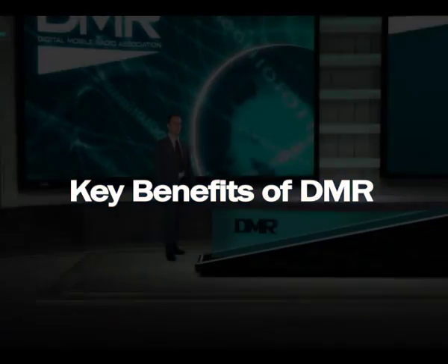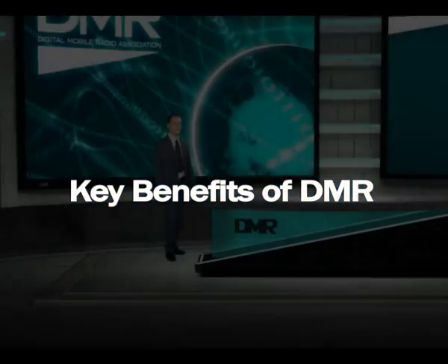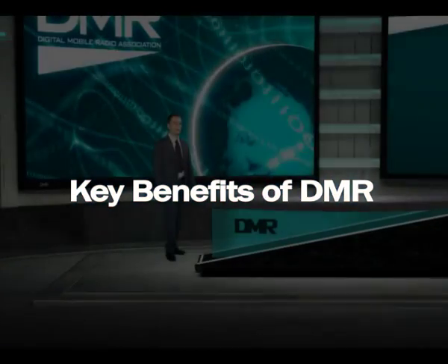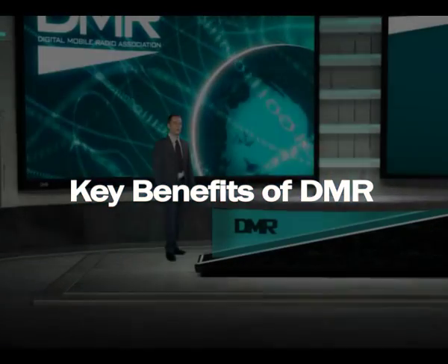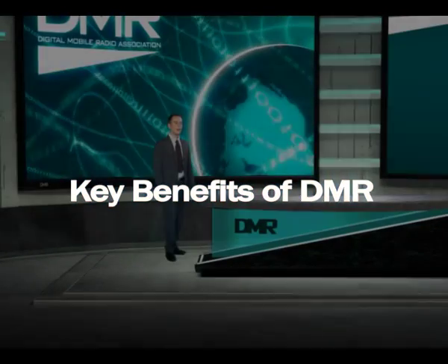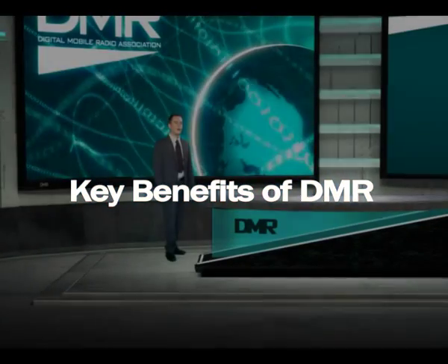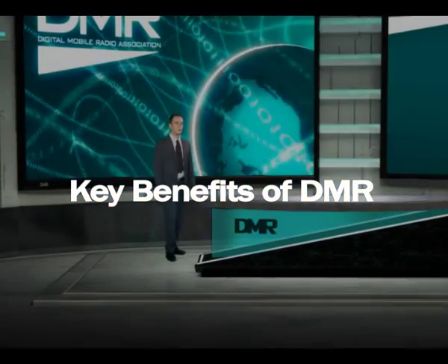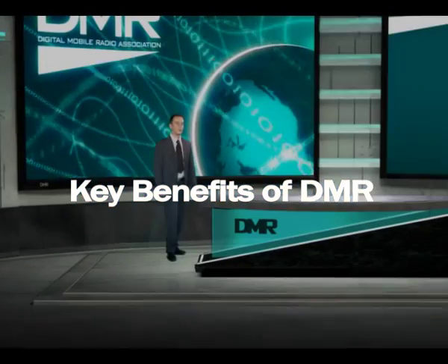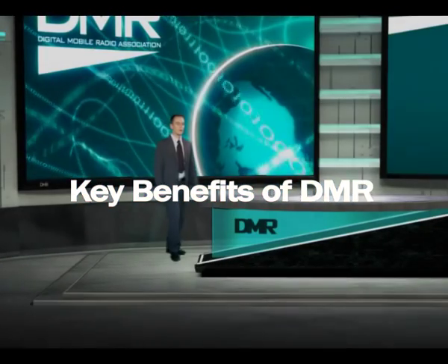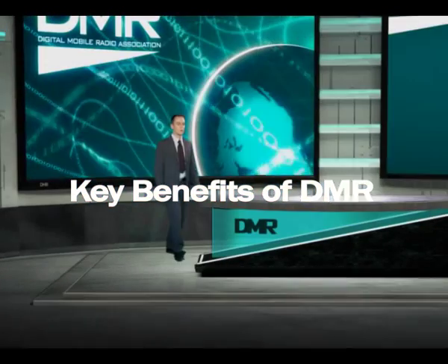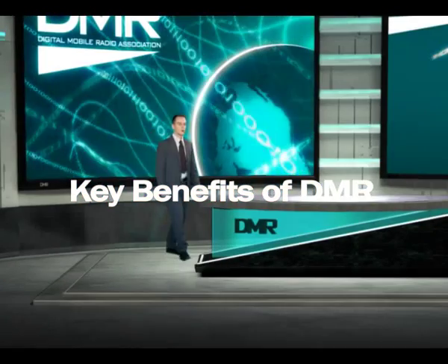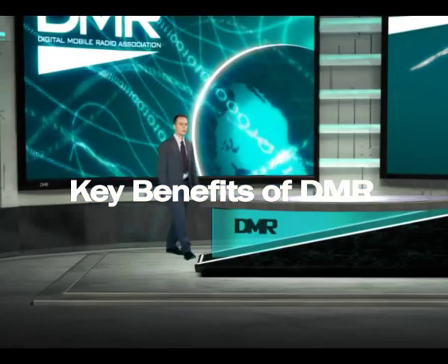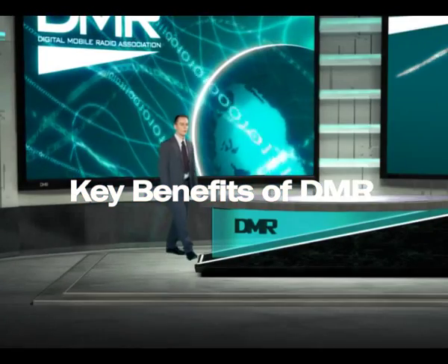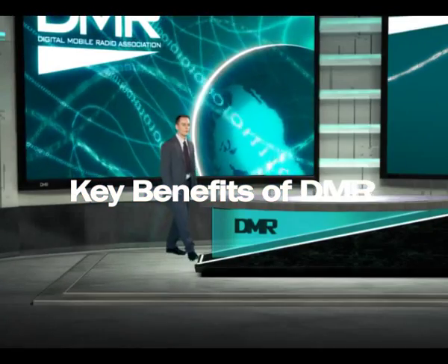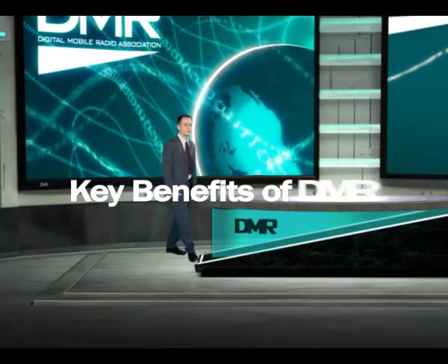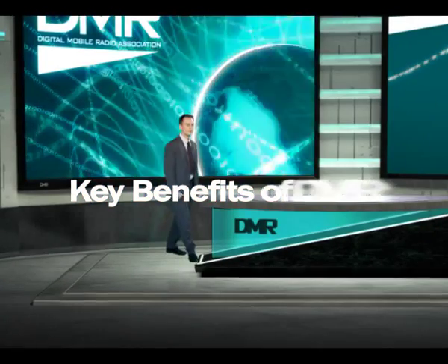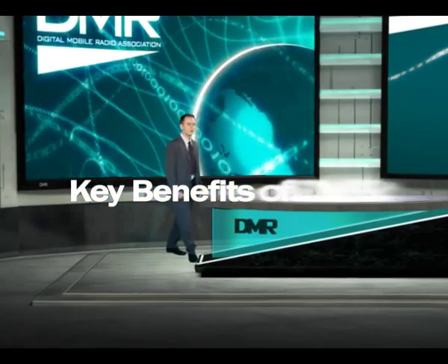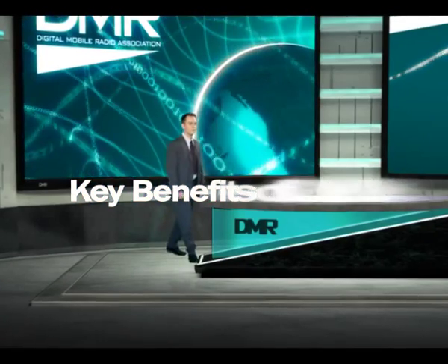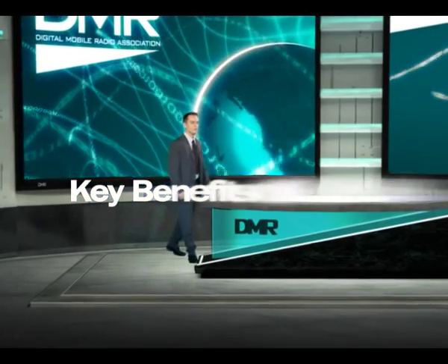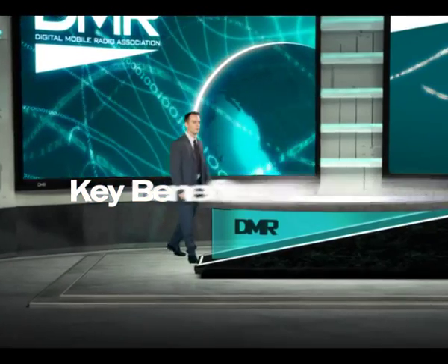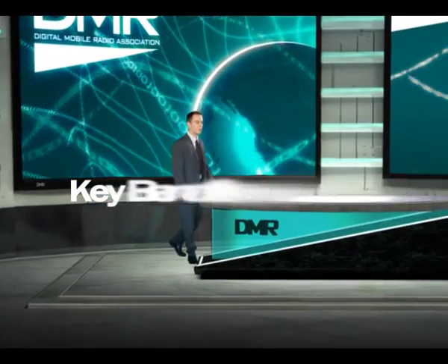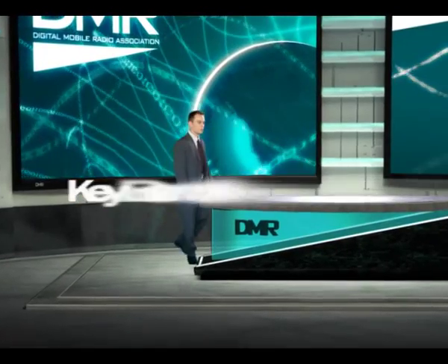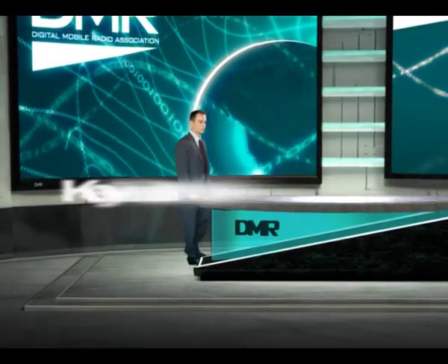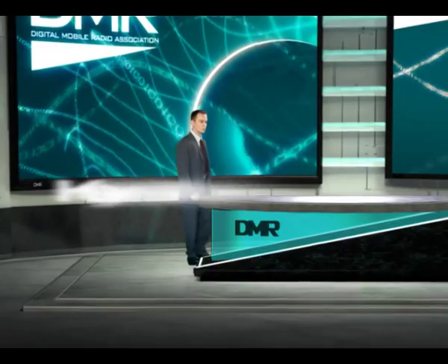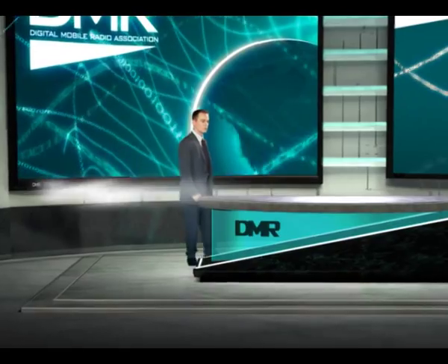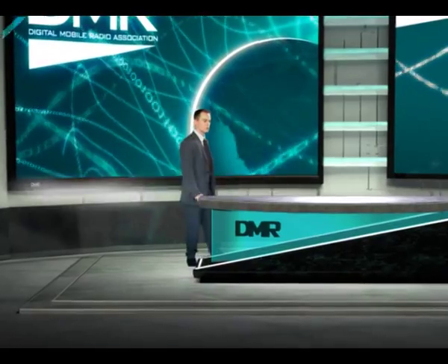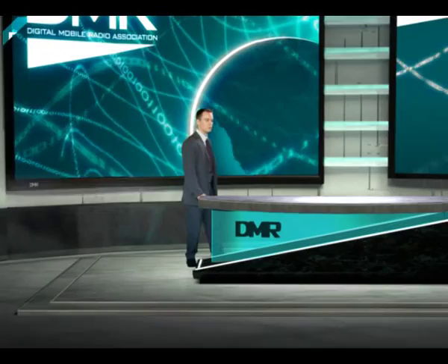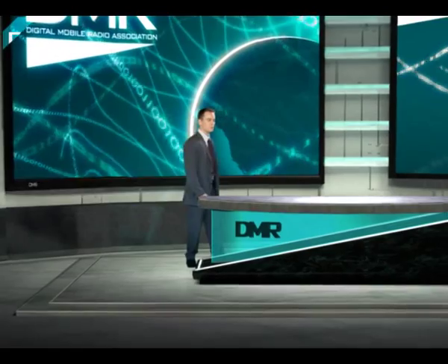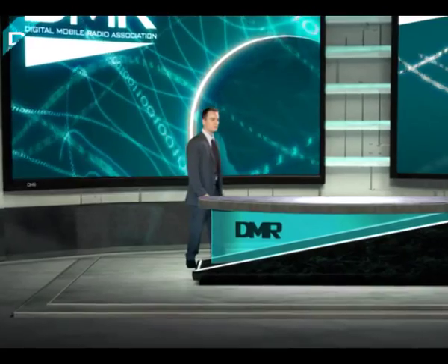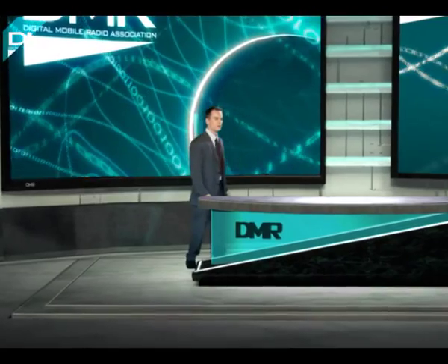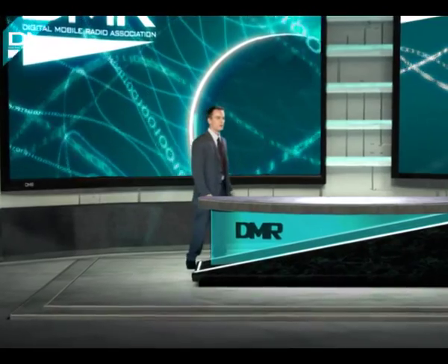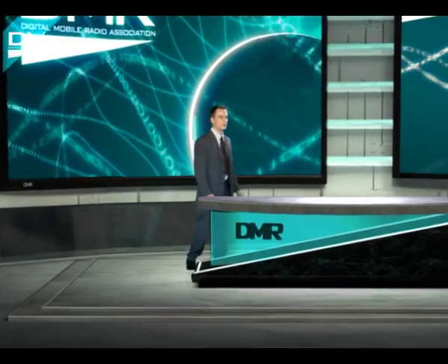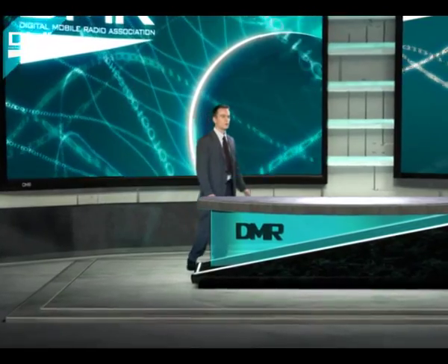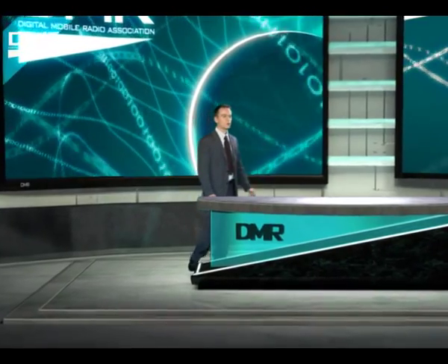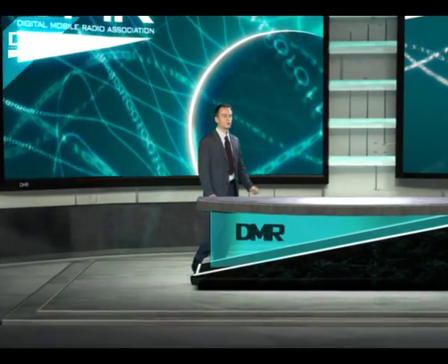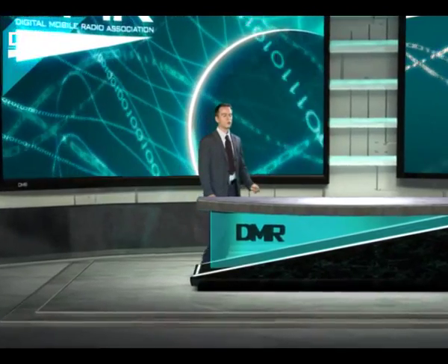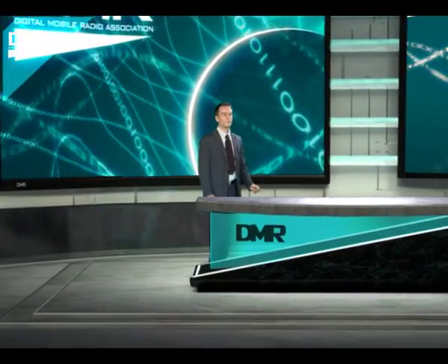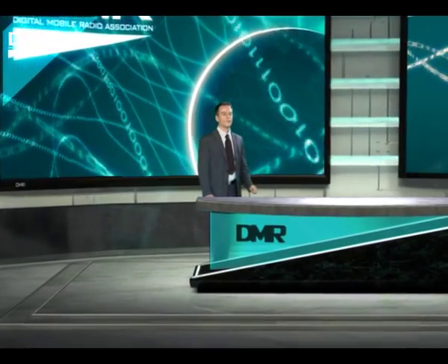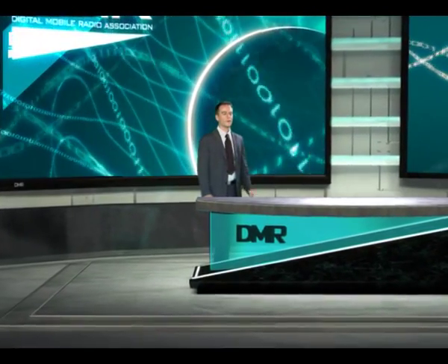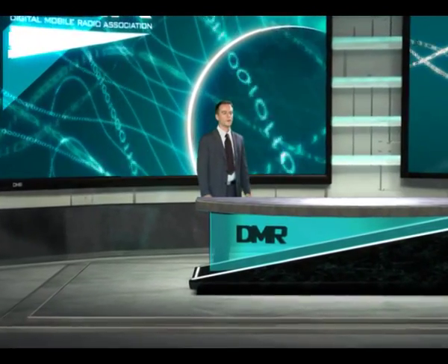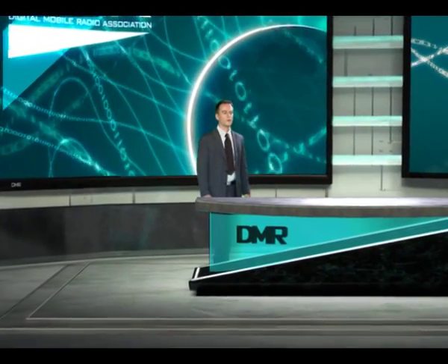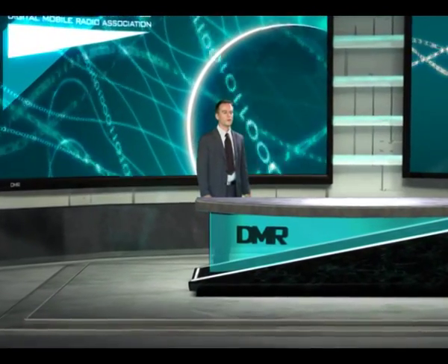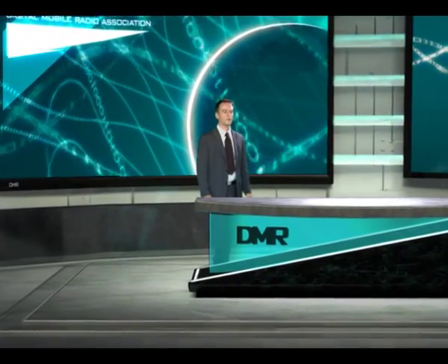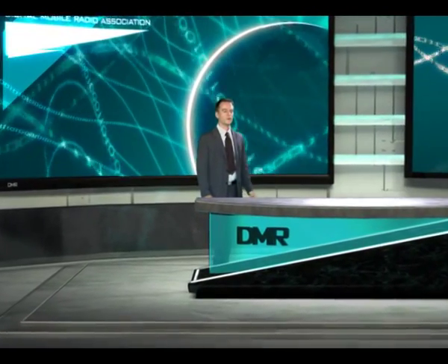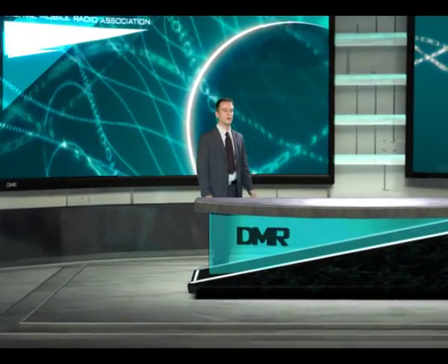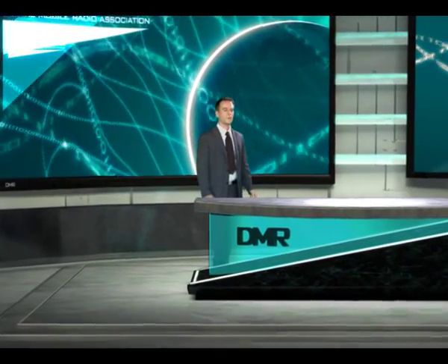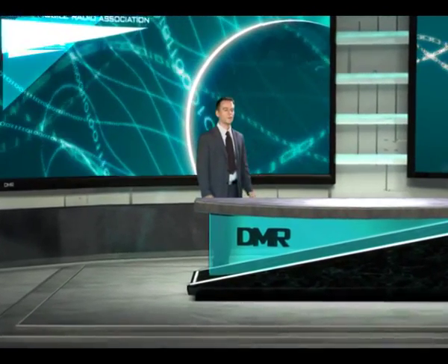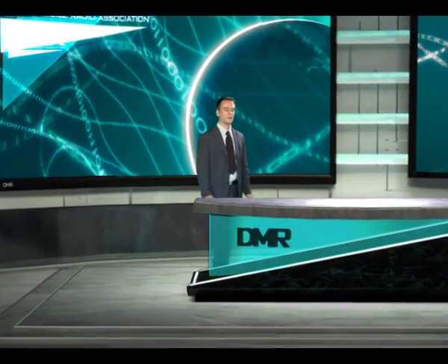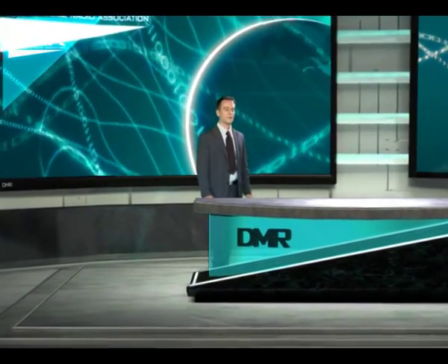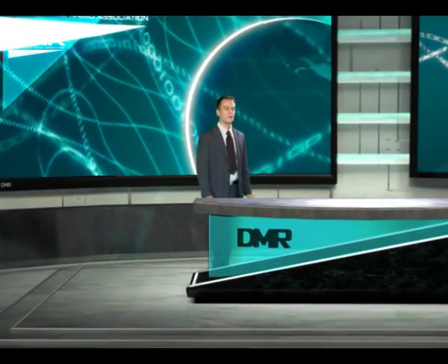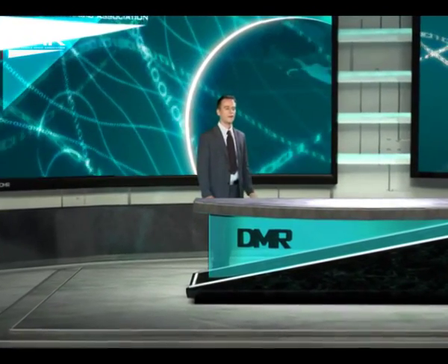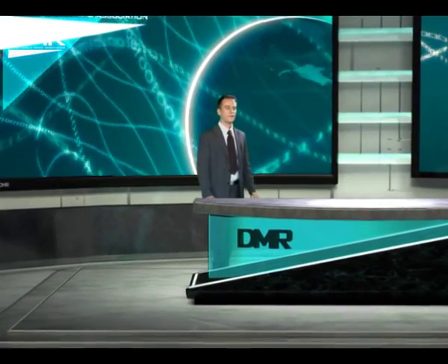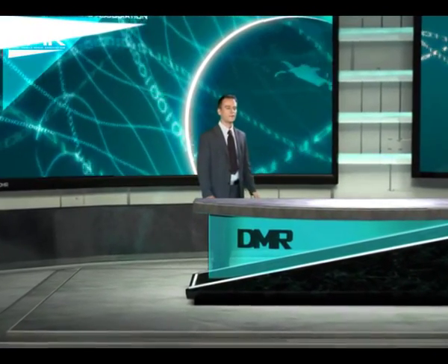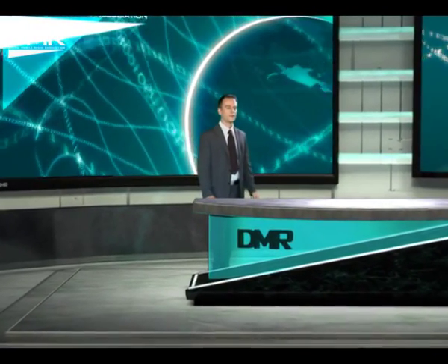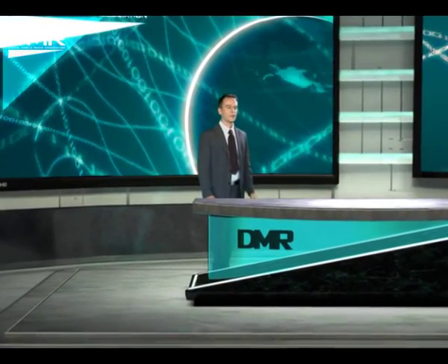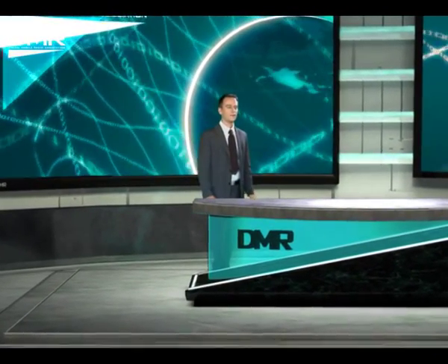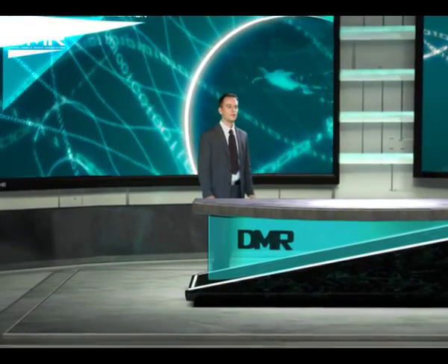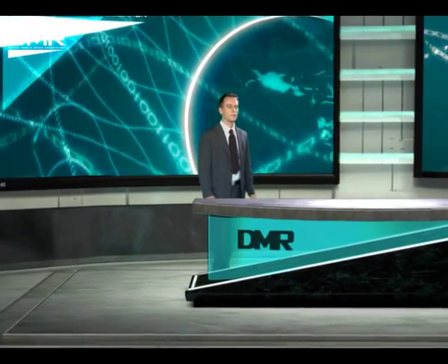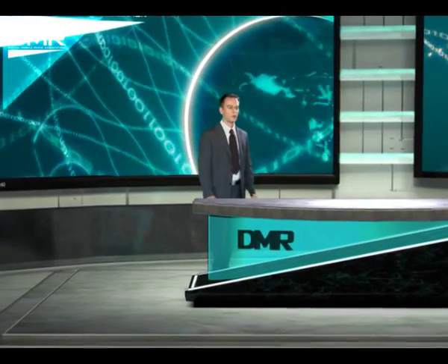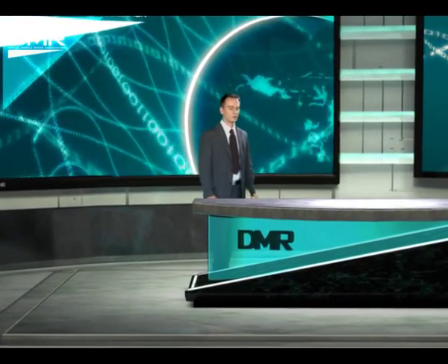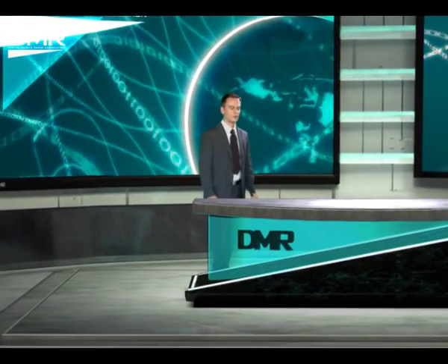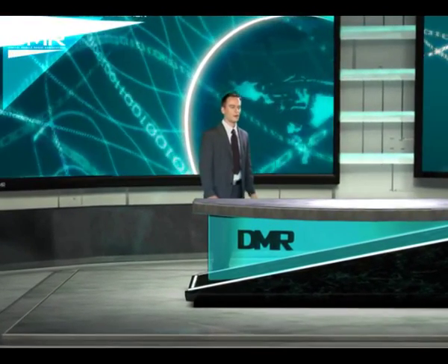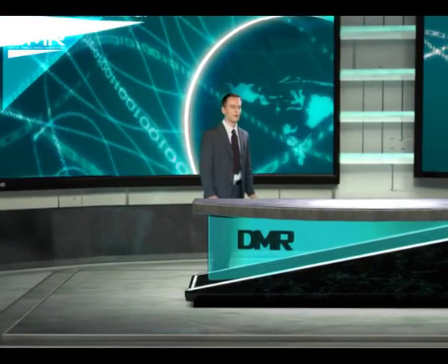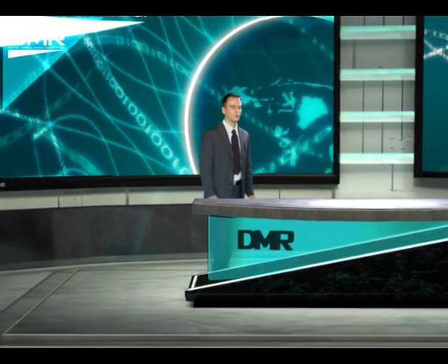Hello, I'm Marco Morezzi of the DMR Association. This short video is to tell you about the key benefits of DMR technology.